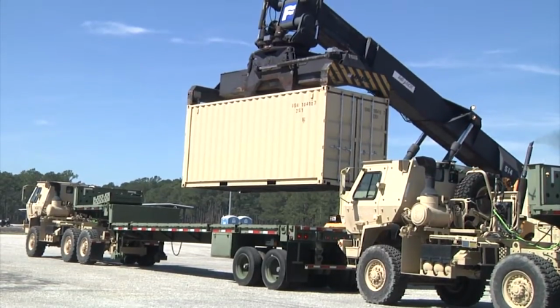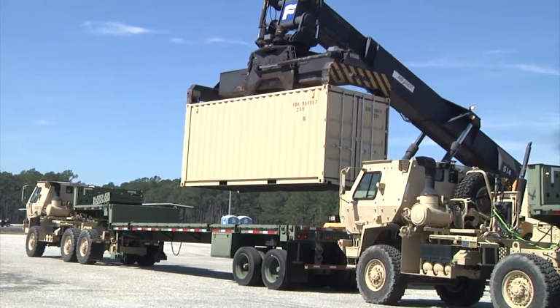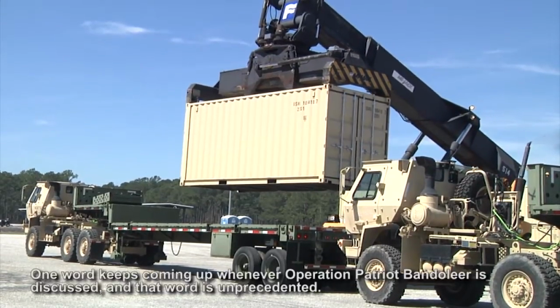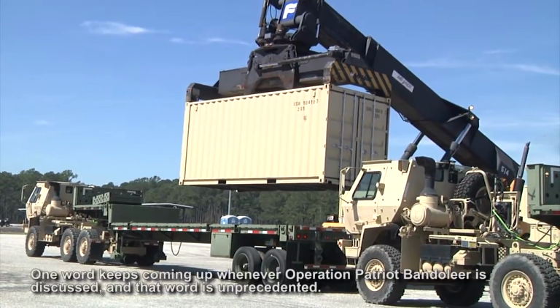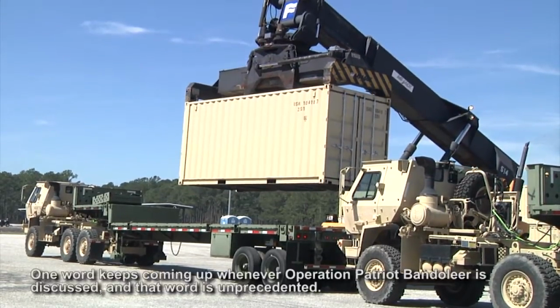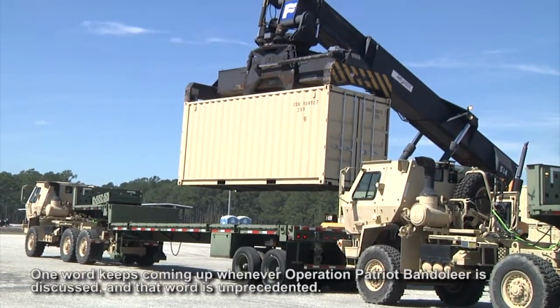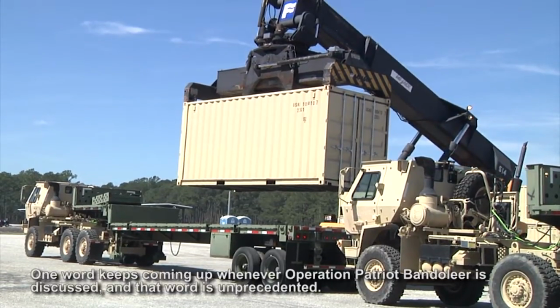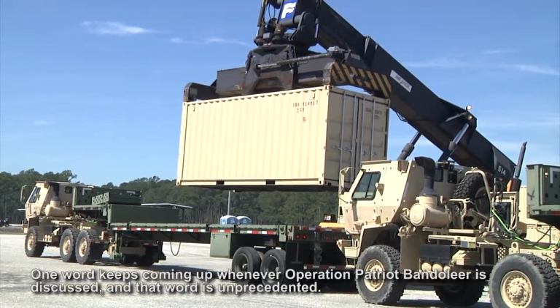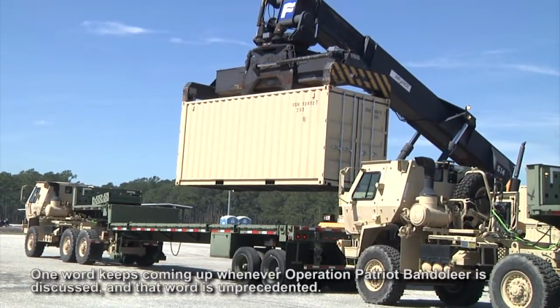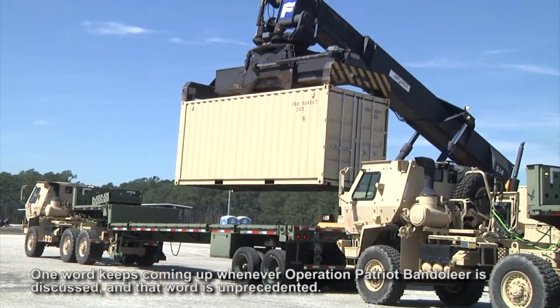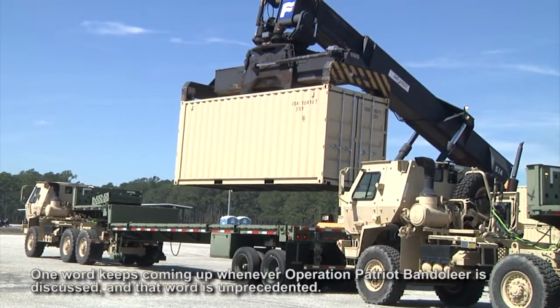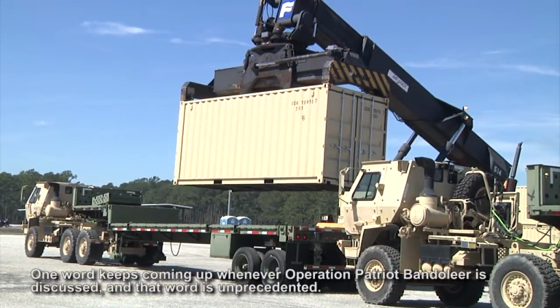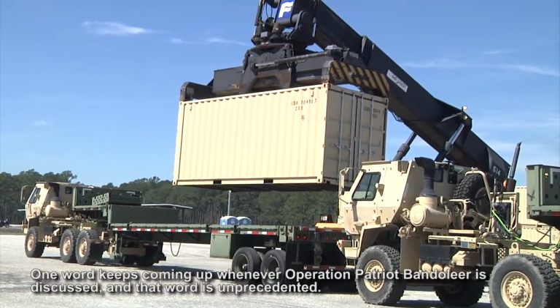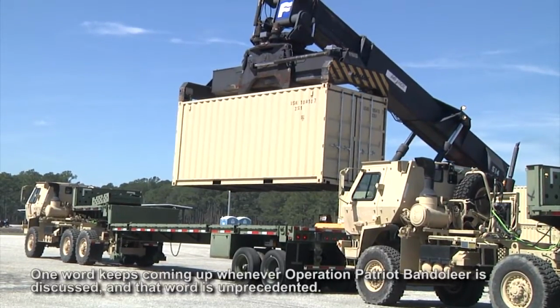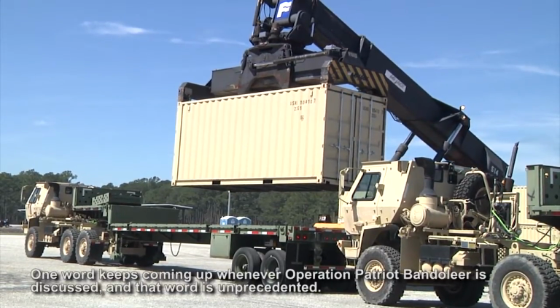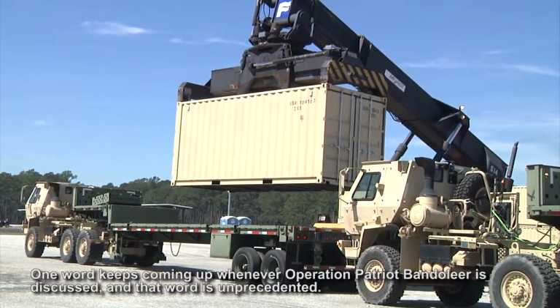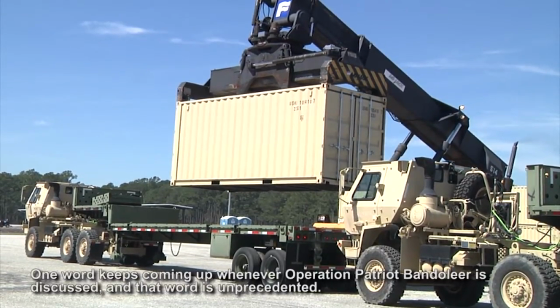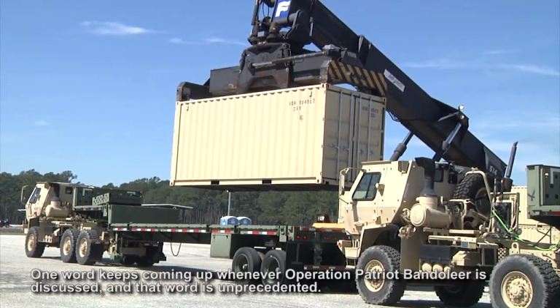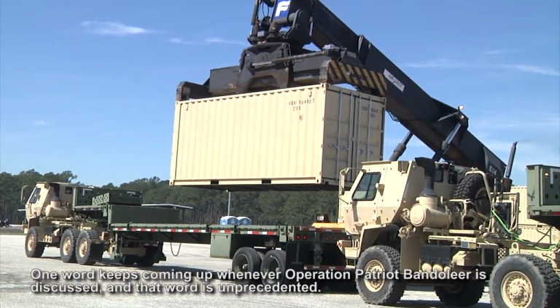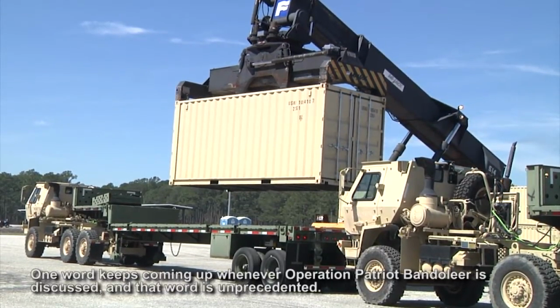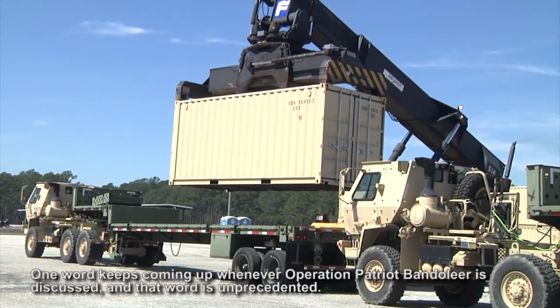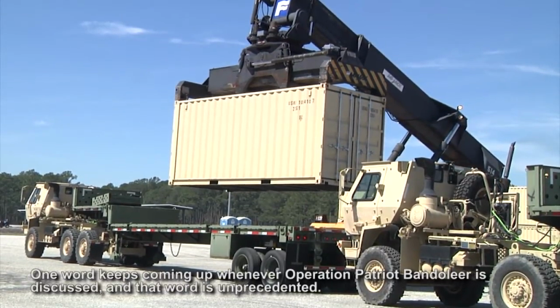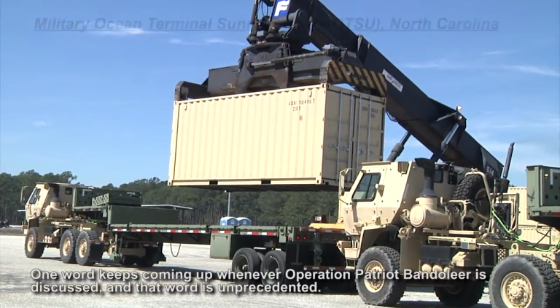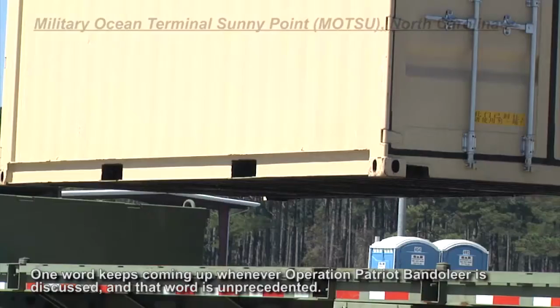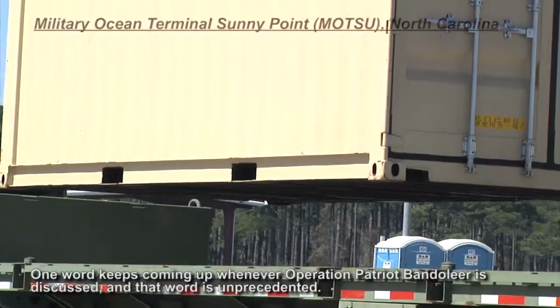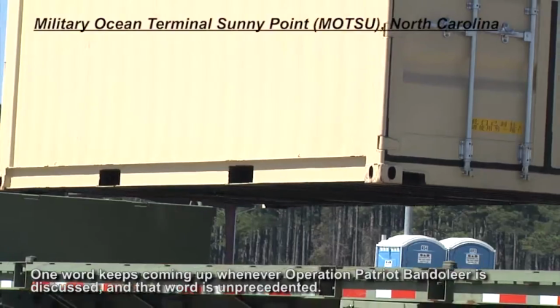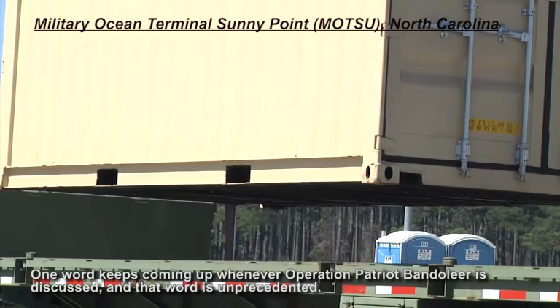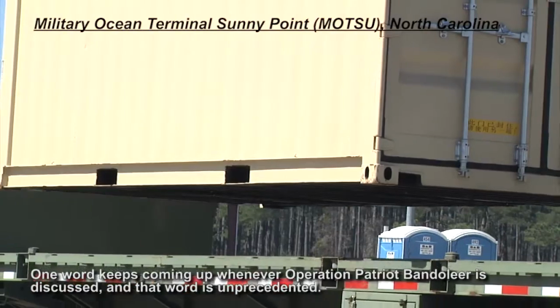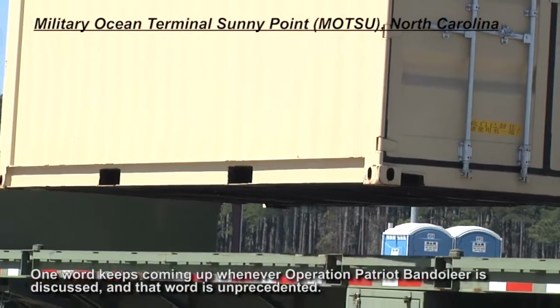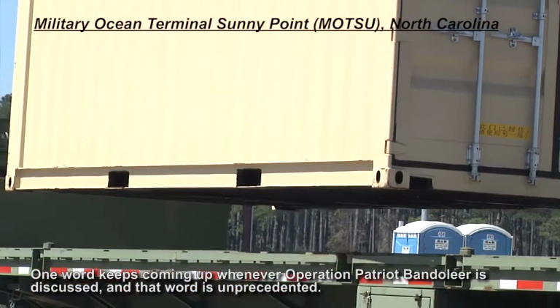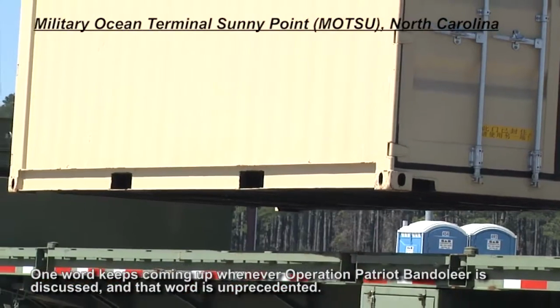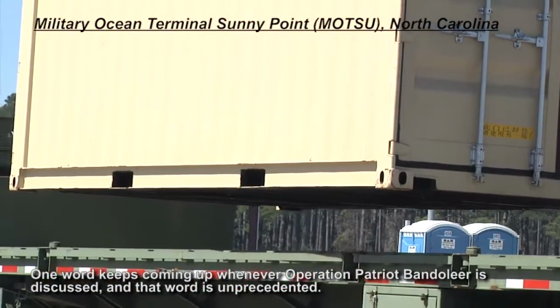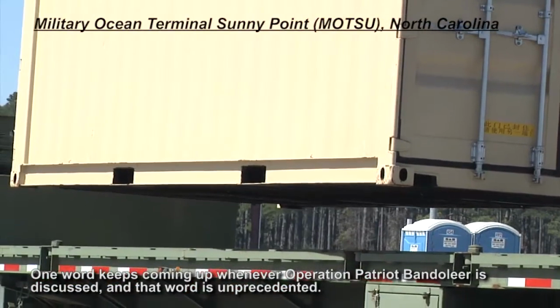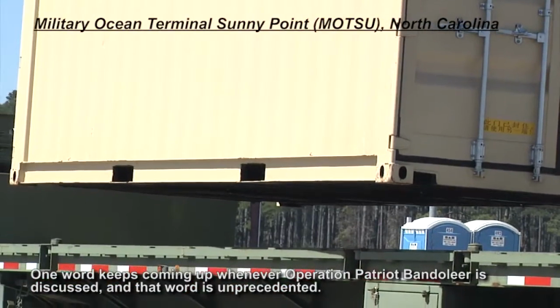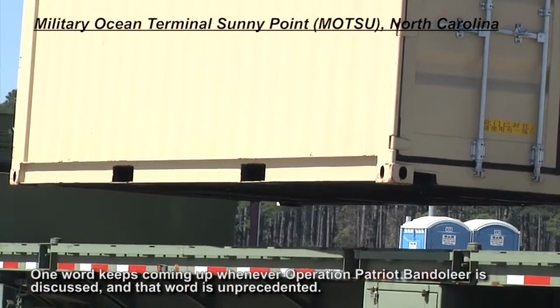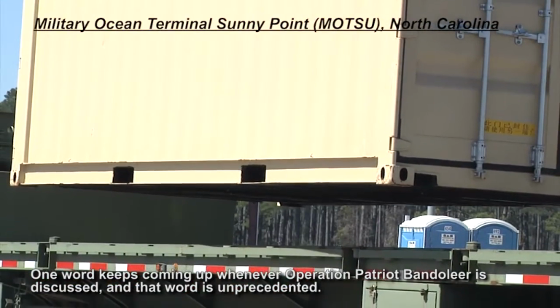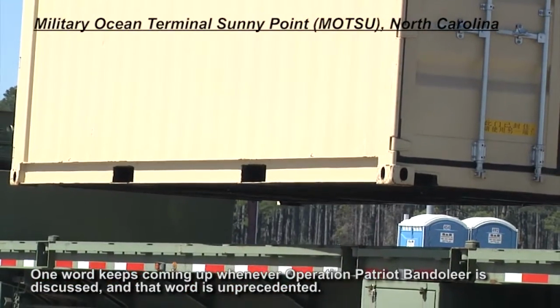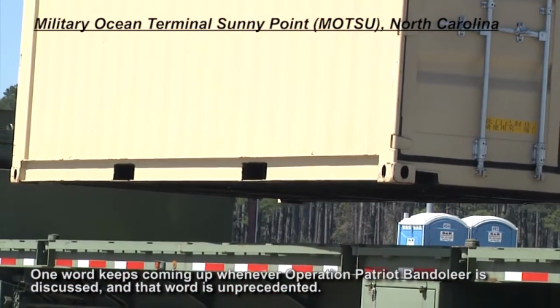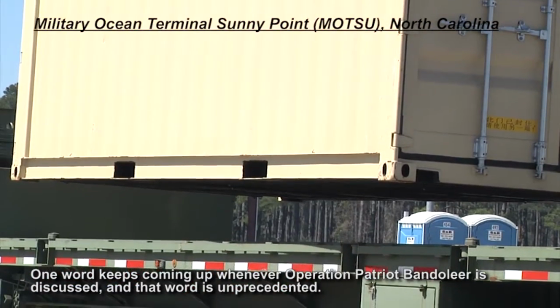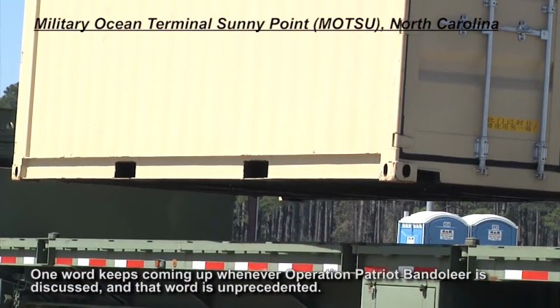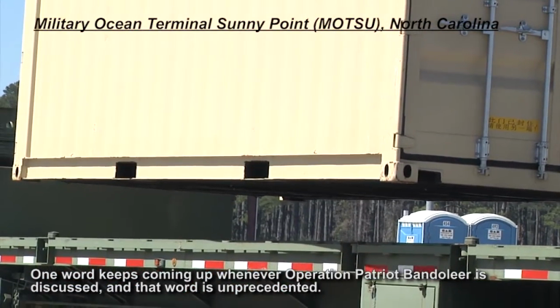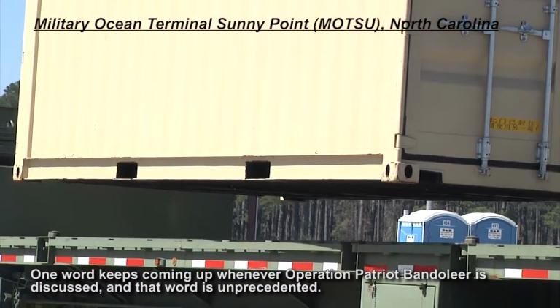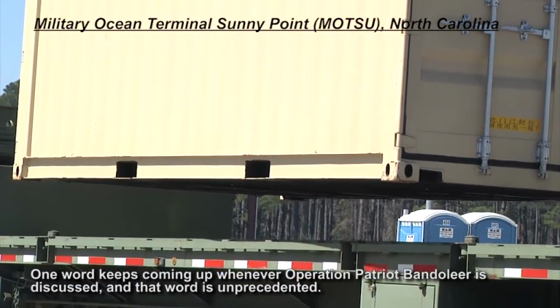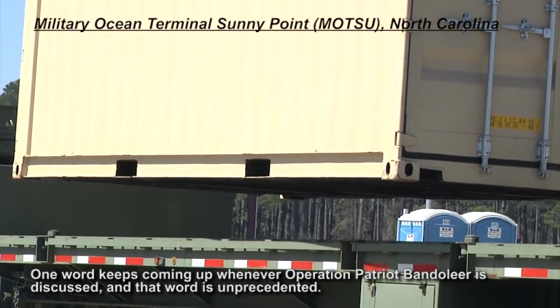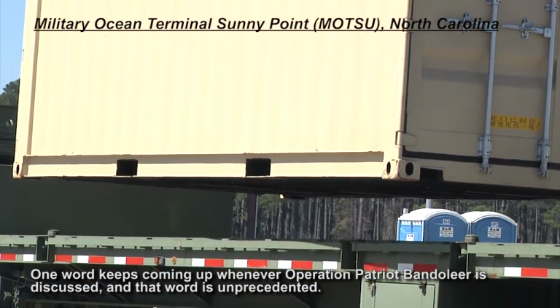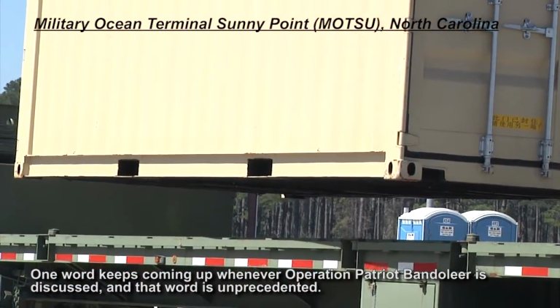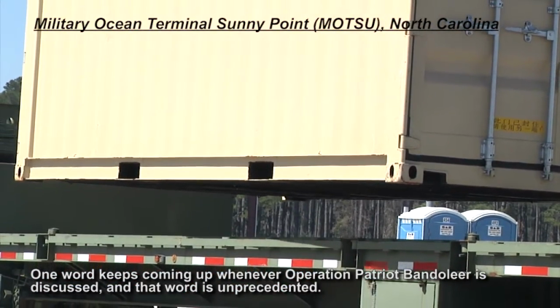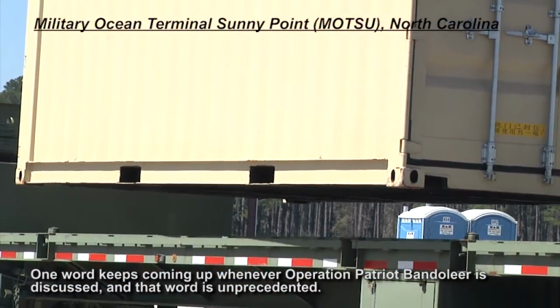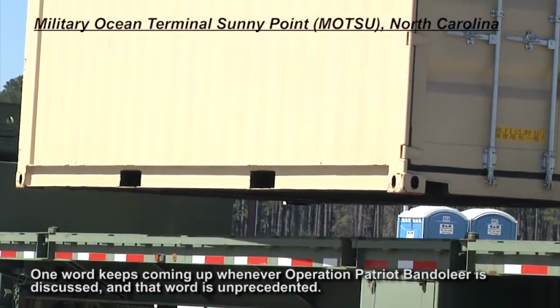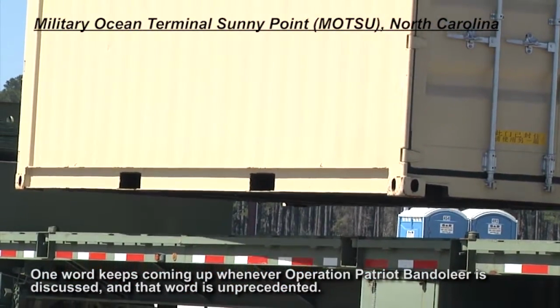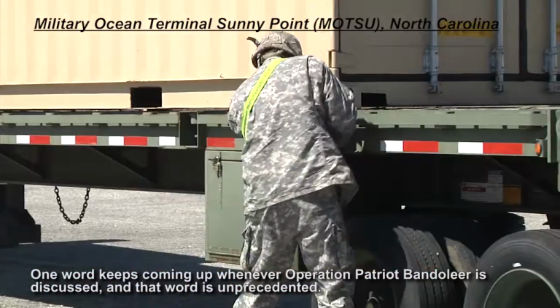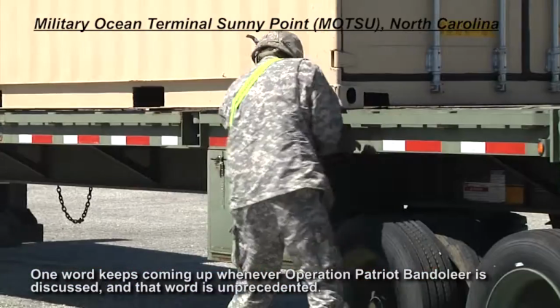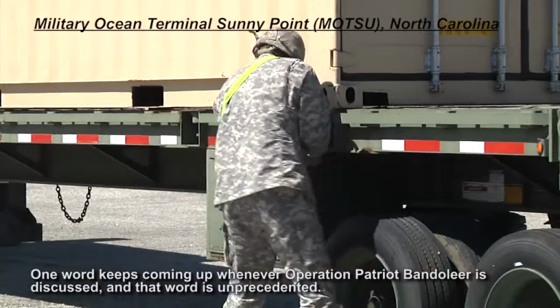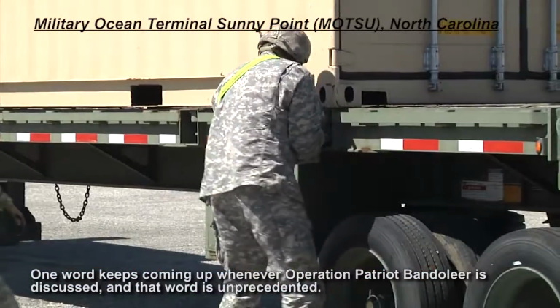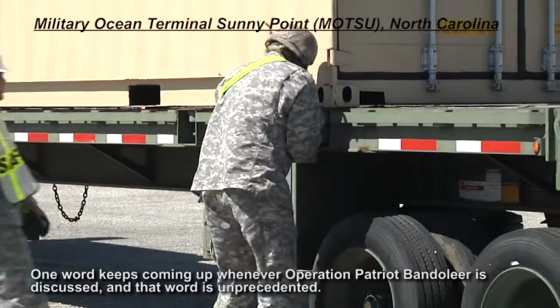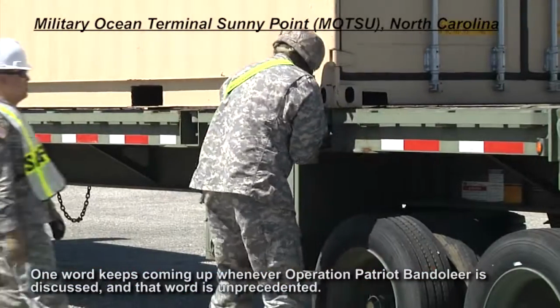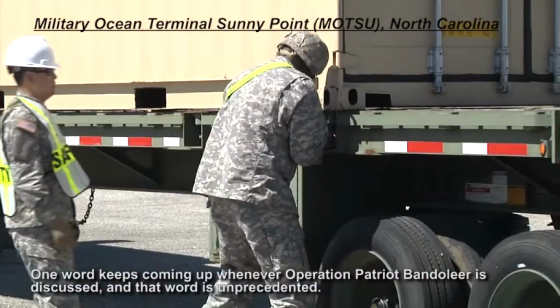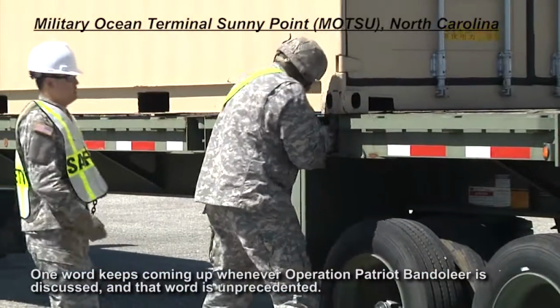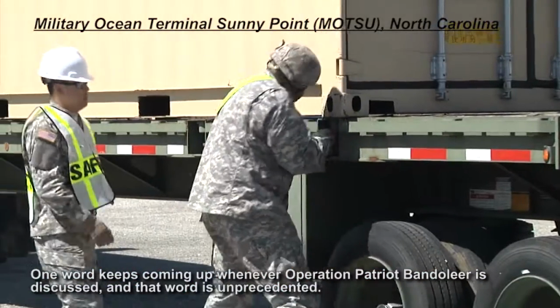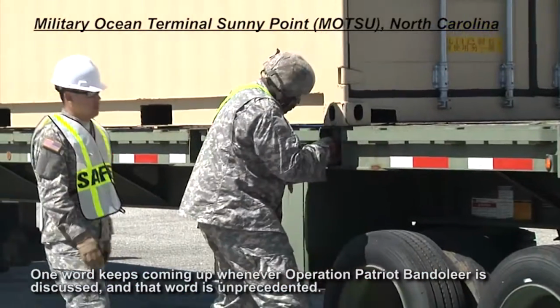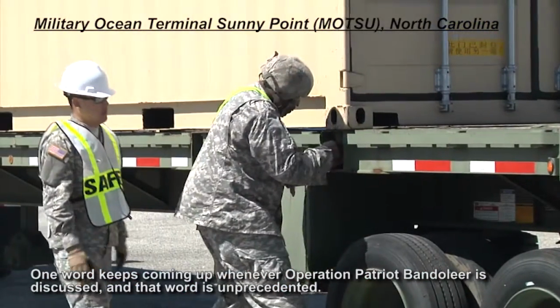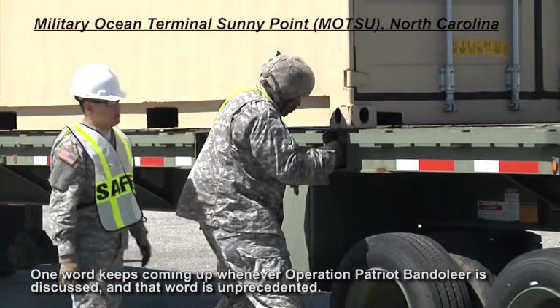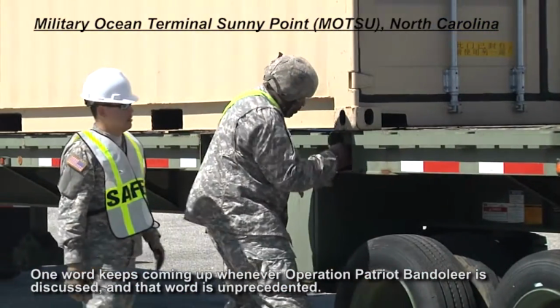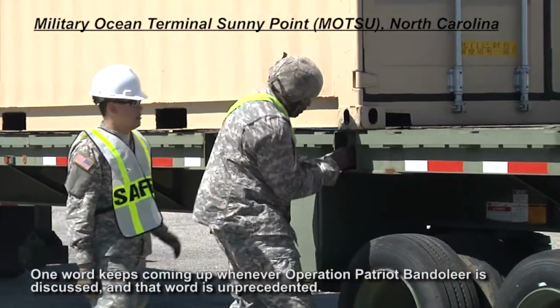One word keeps coming up whenever Operation Patriot Bandolier is discussed, and that word is unprecedented.